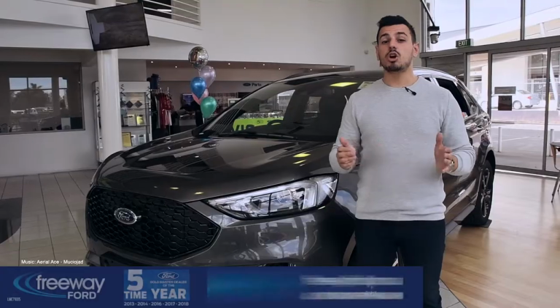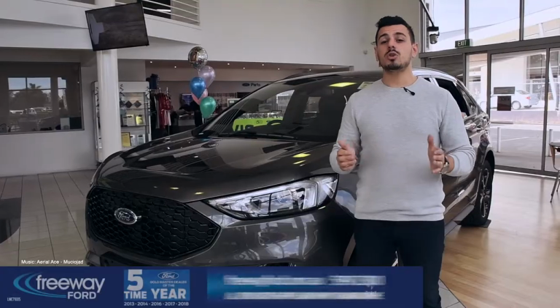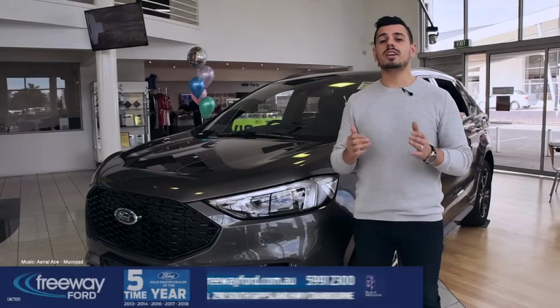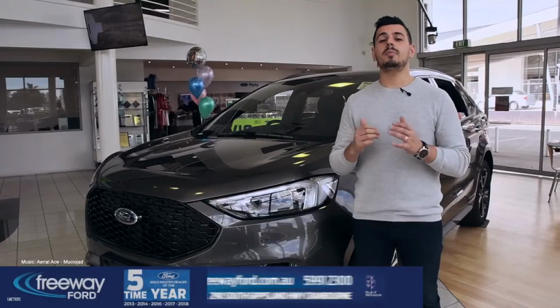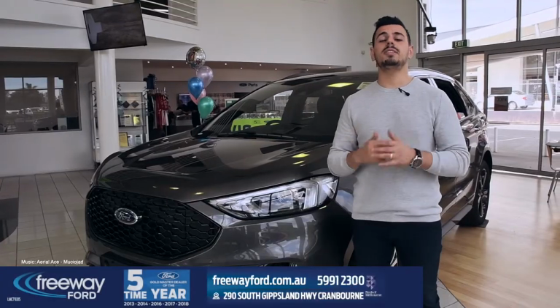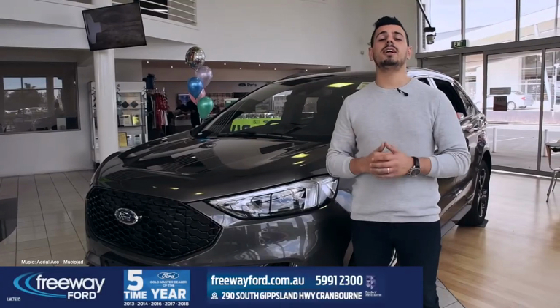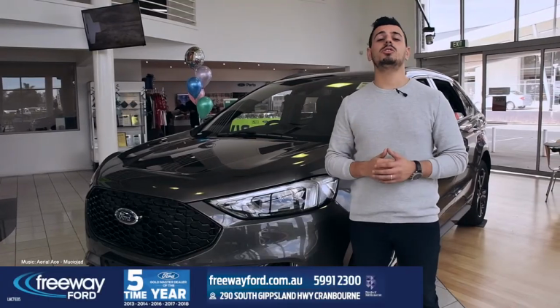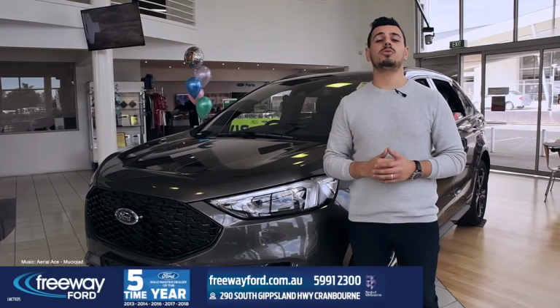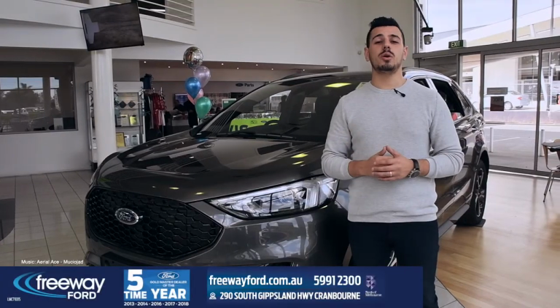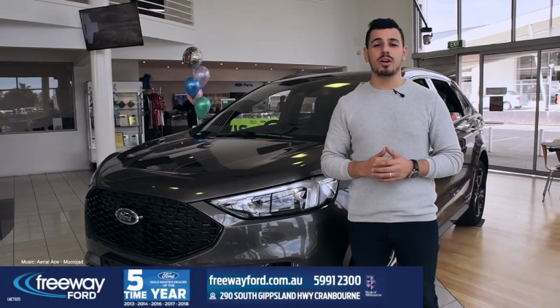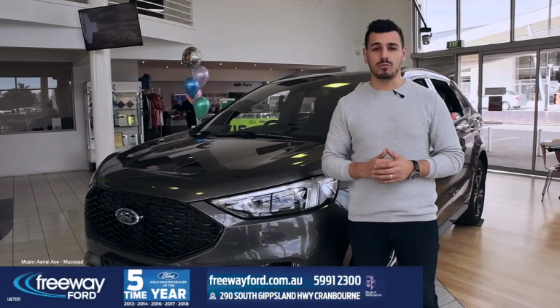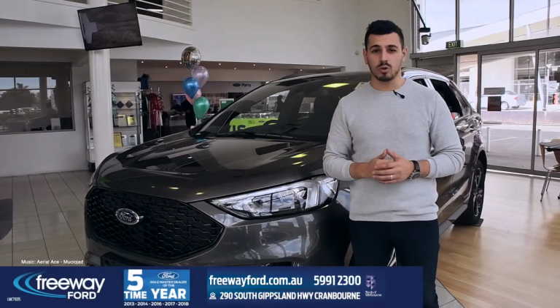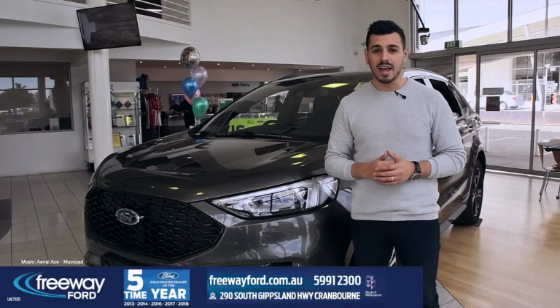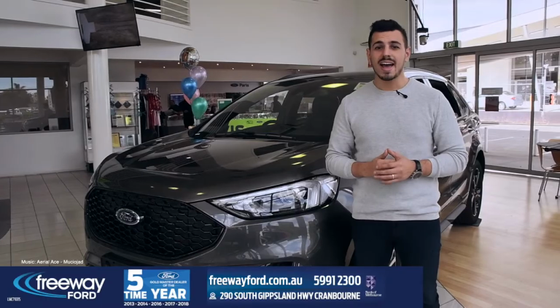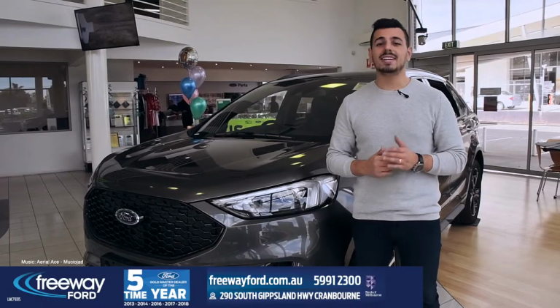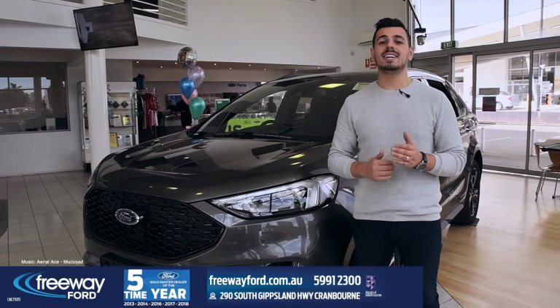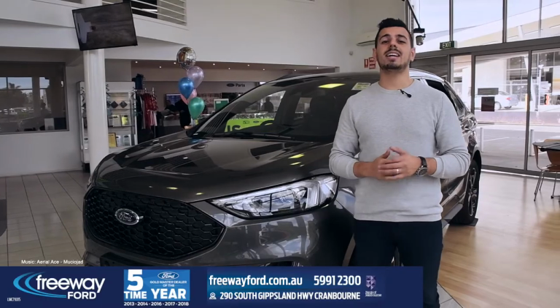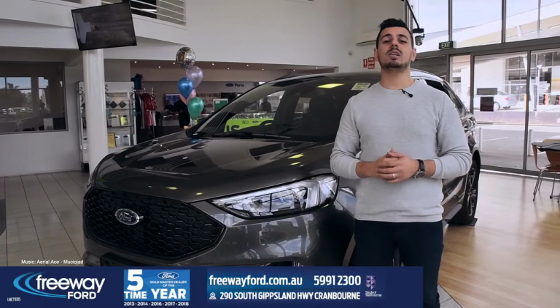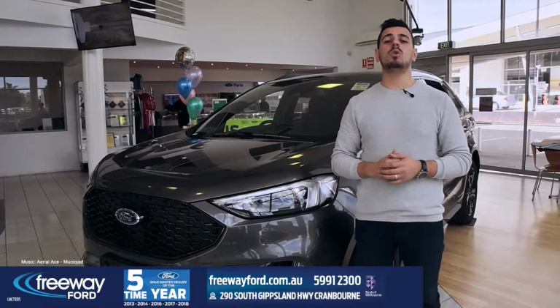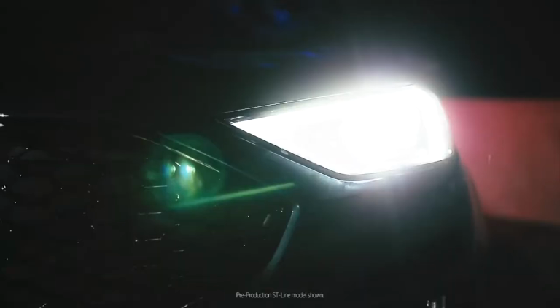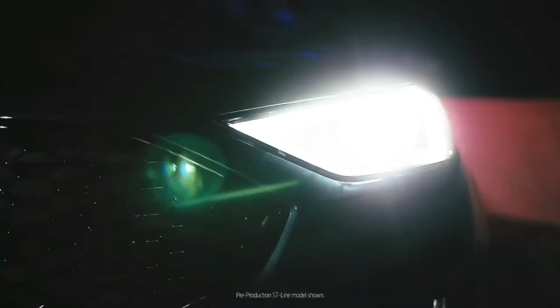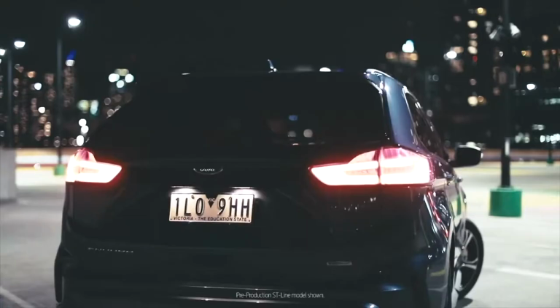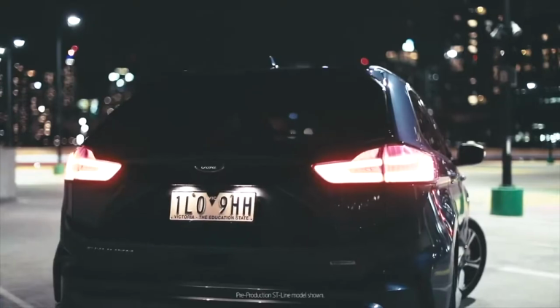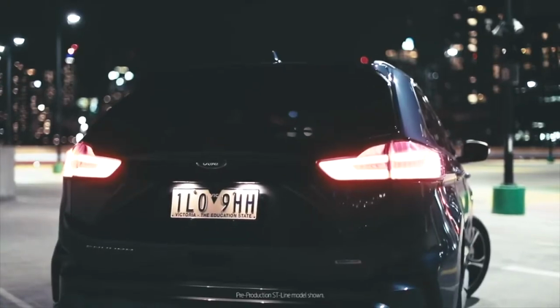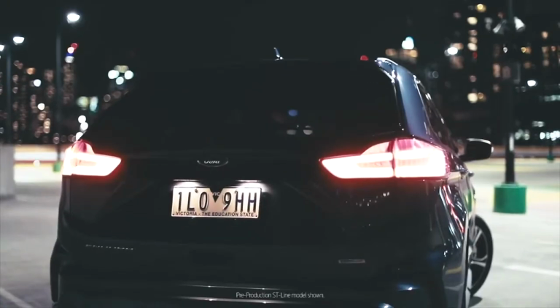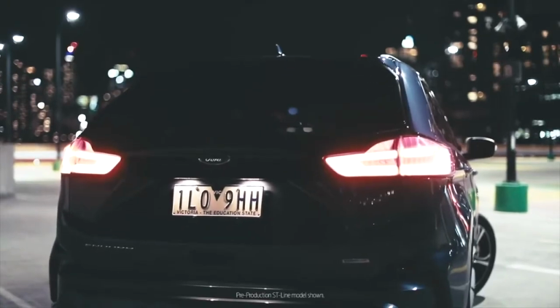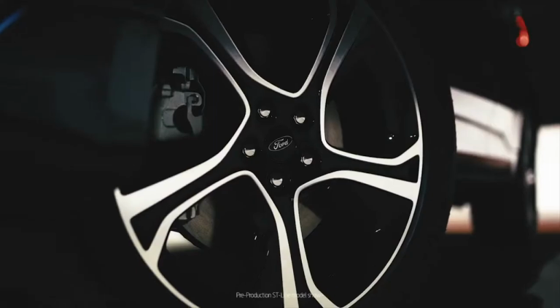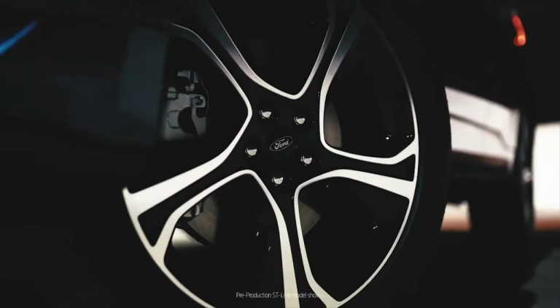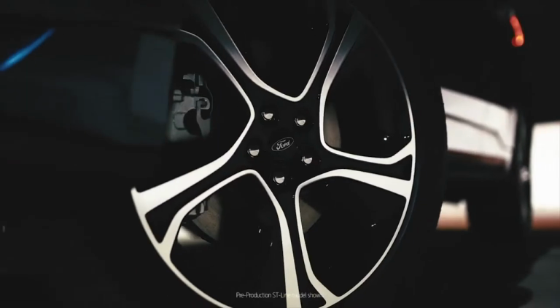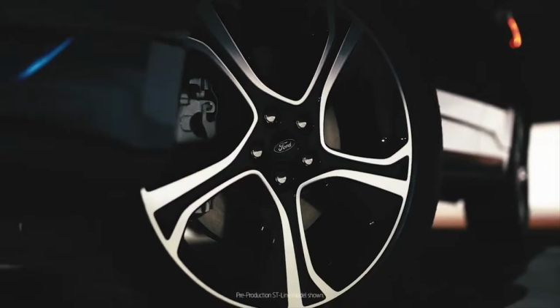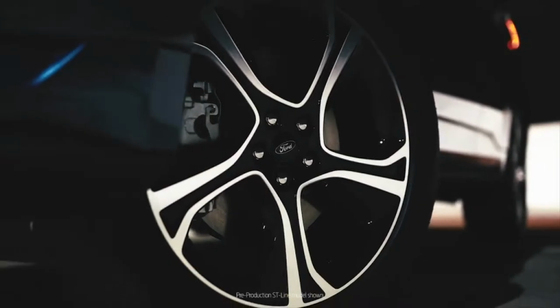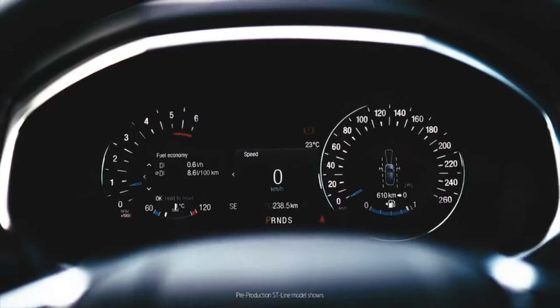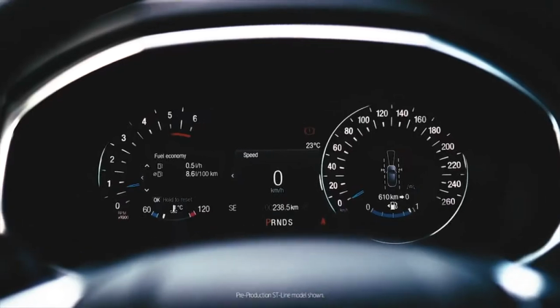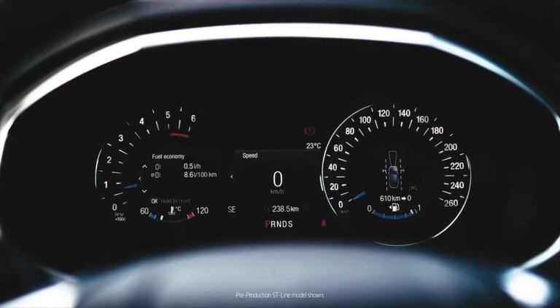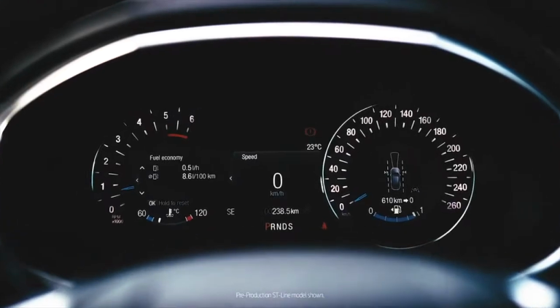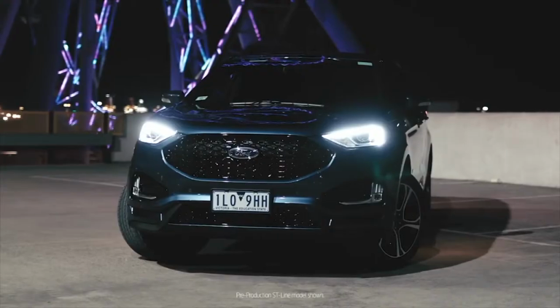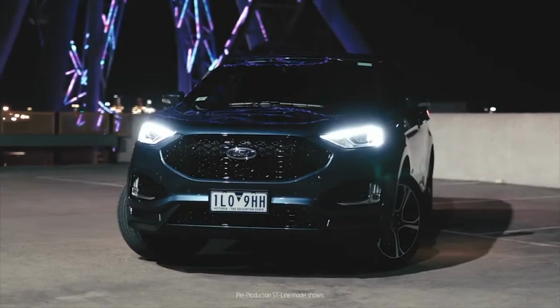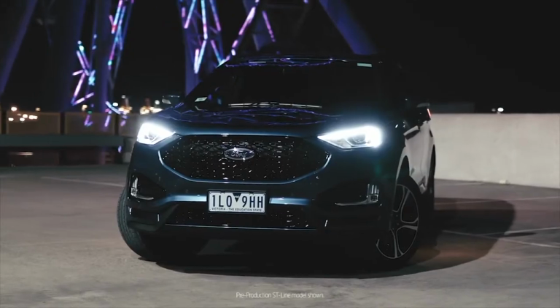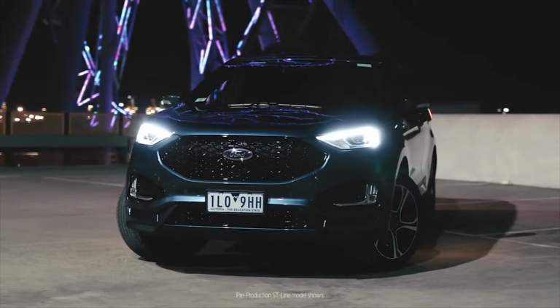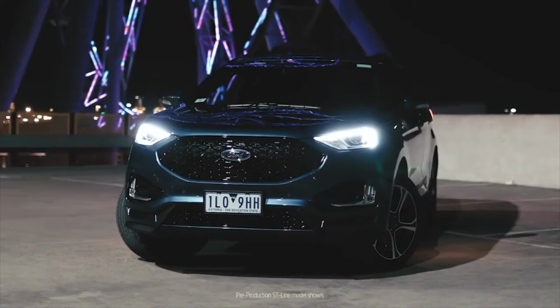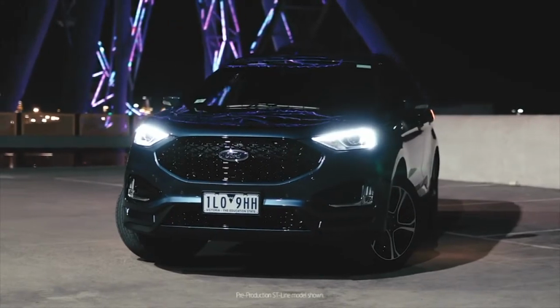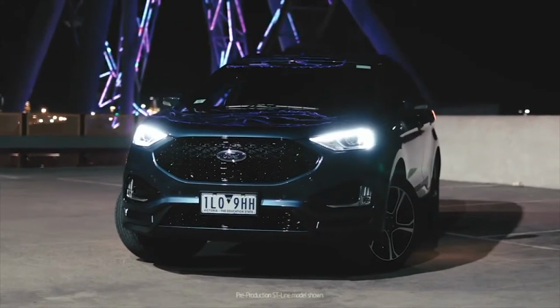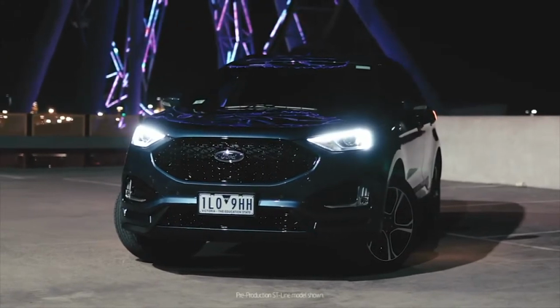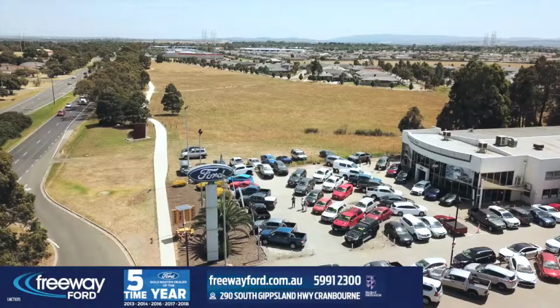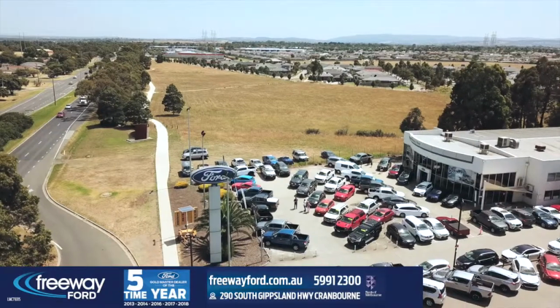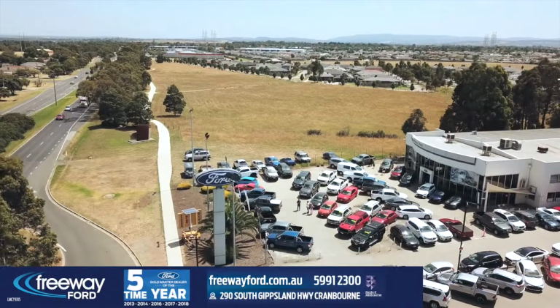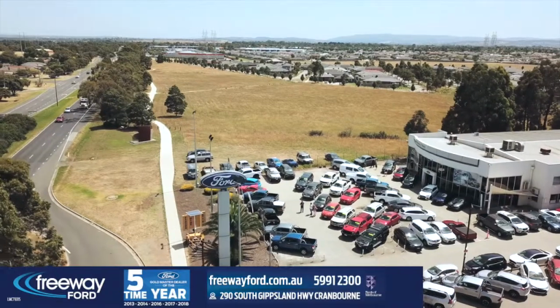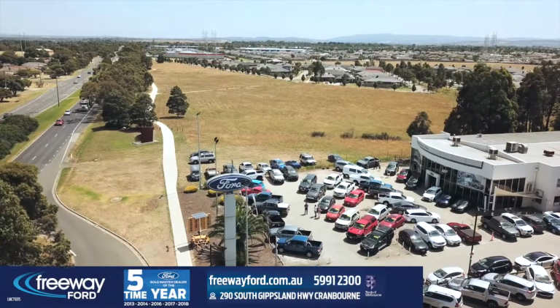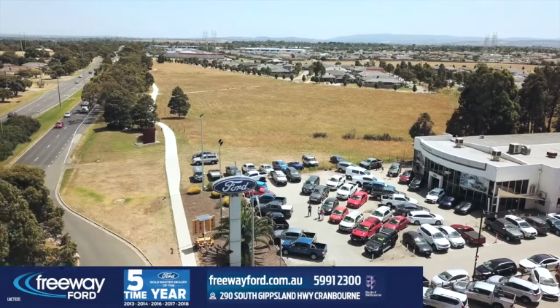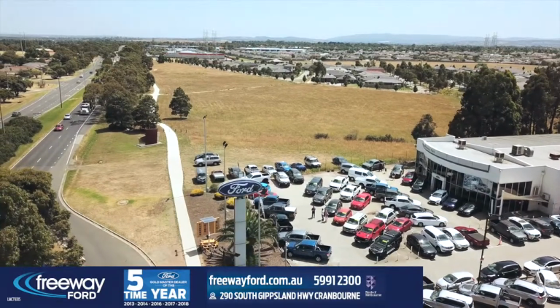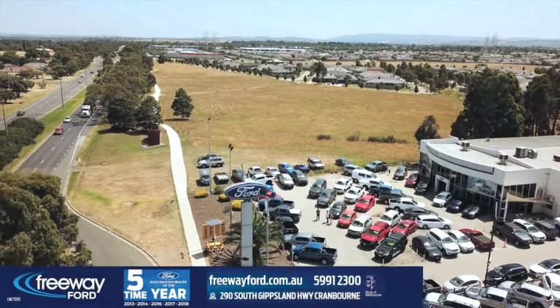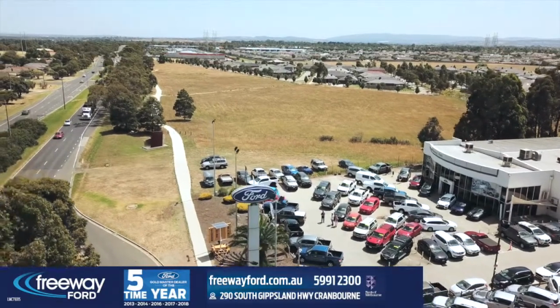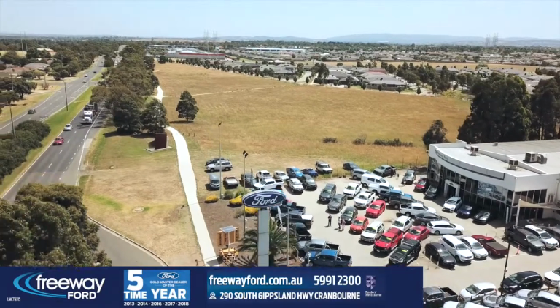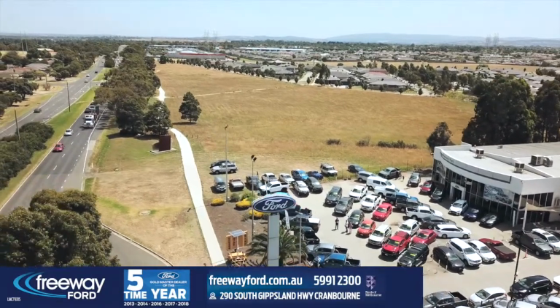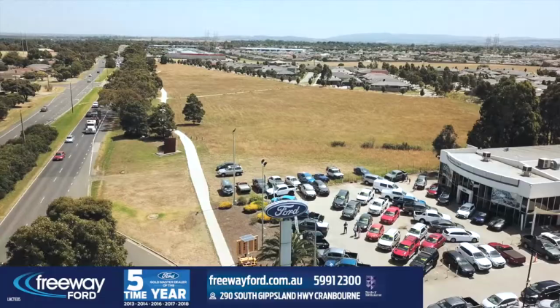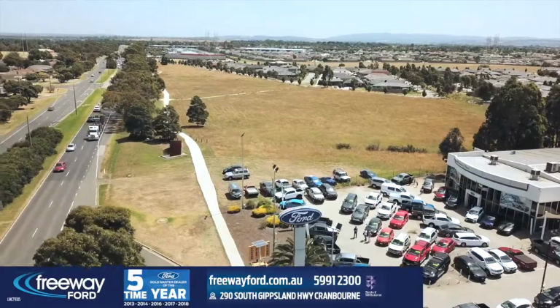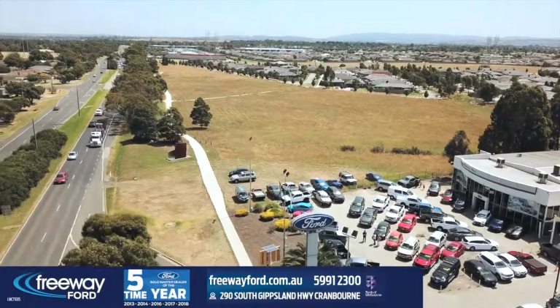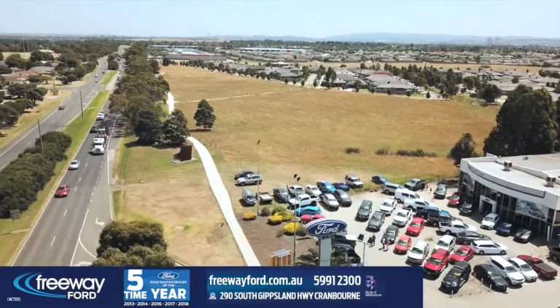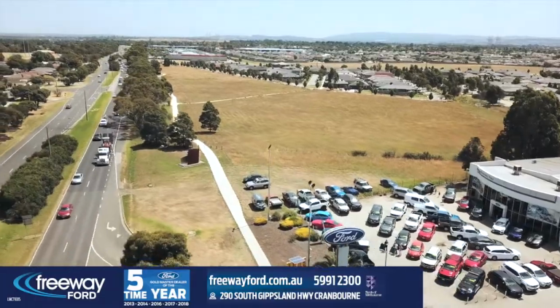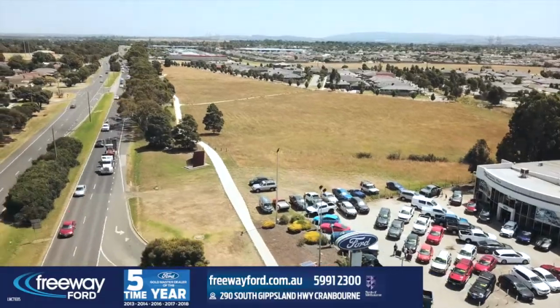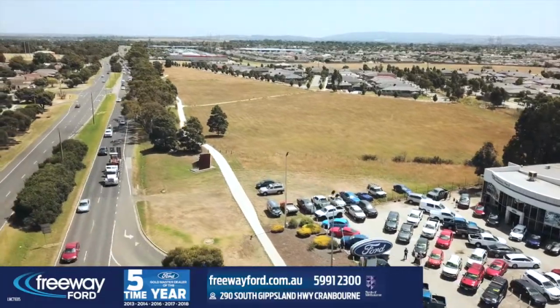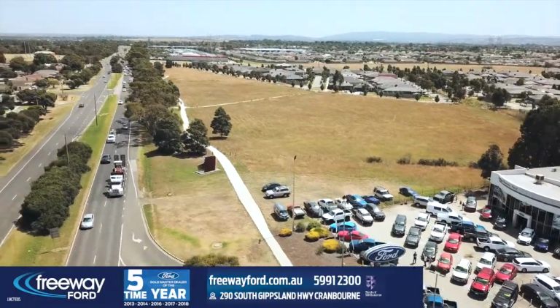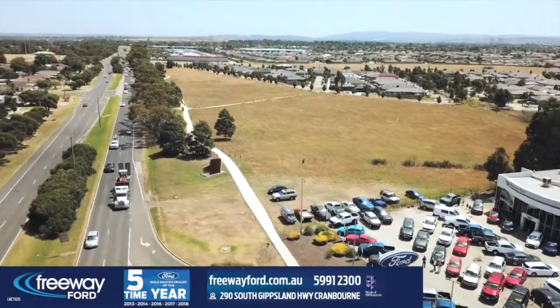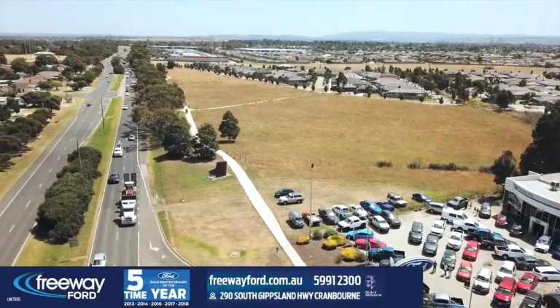So come on down to Freeway Ford and take a look at the stylish lifestyle SUV for yourself. 290 South Gippsland Highway, Cranbourne.